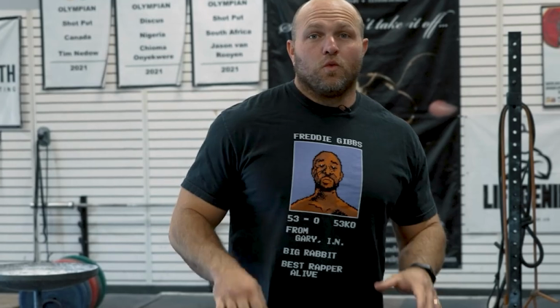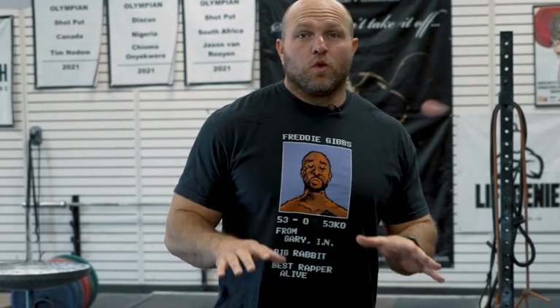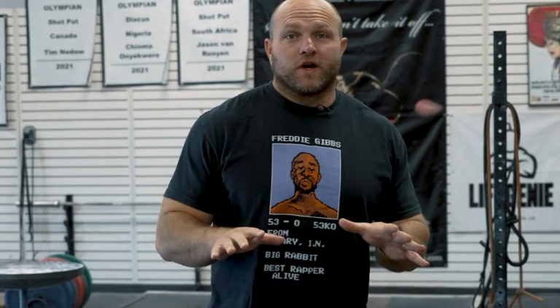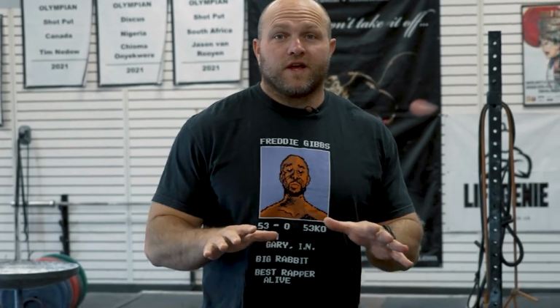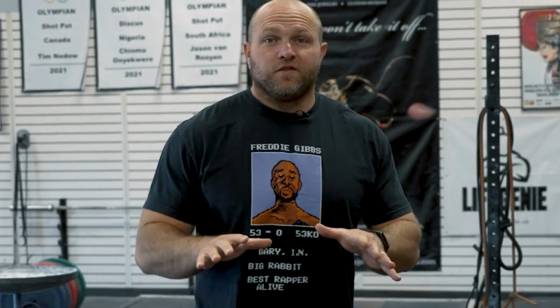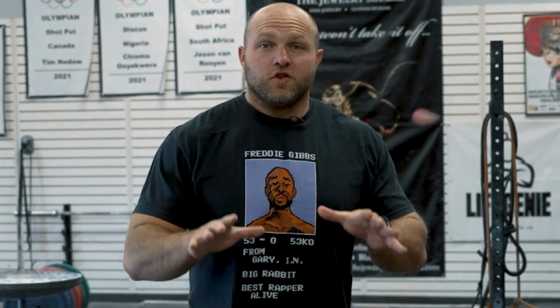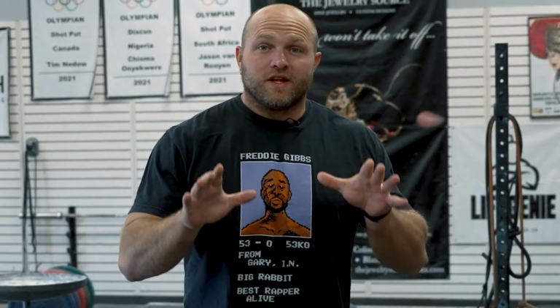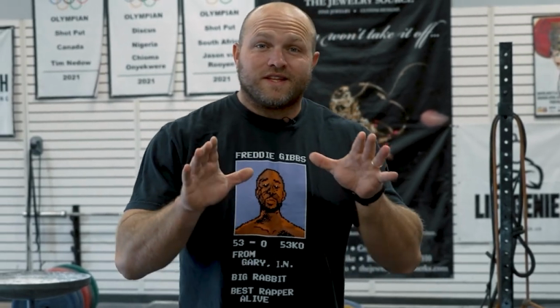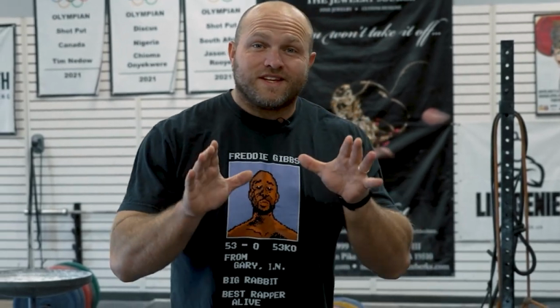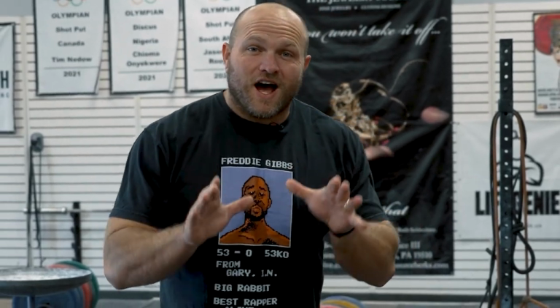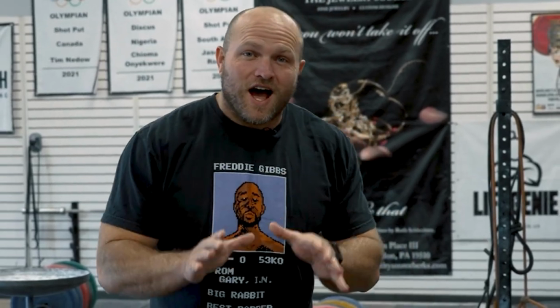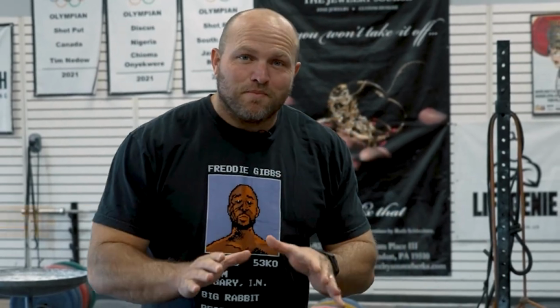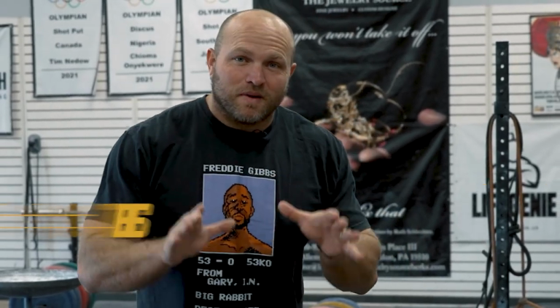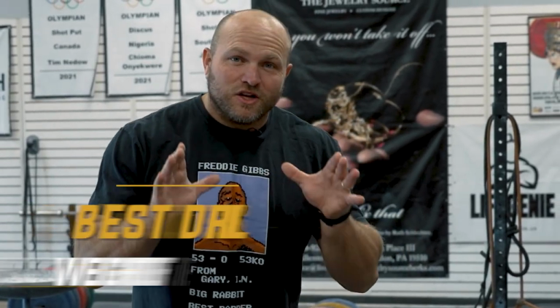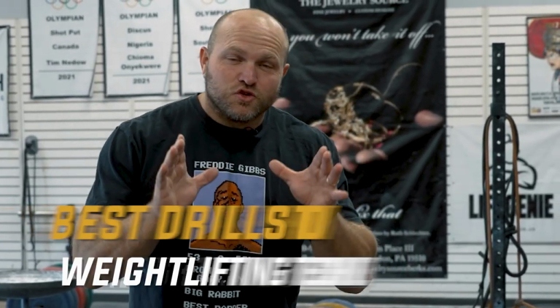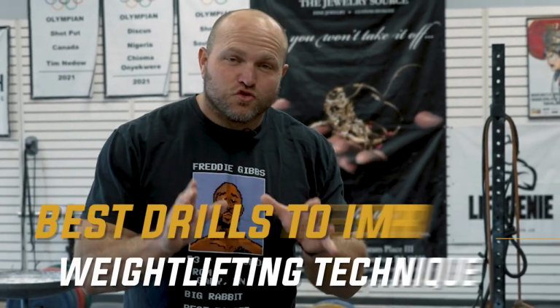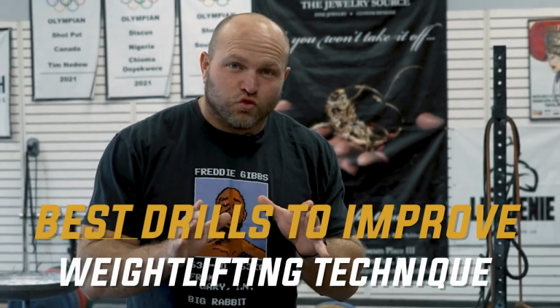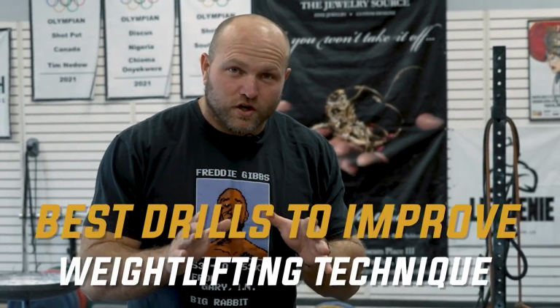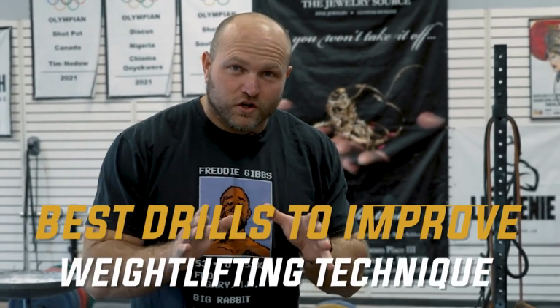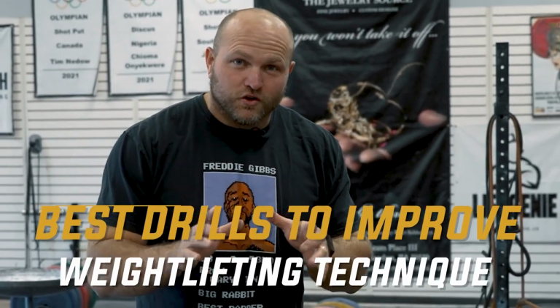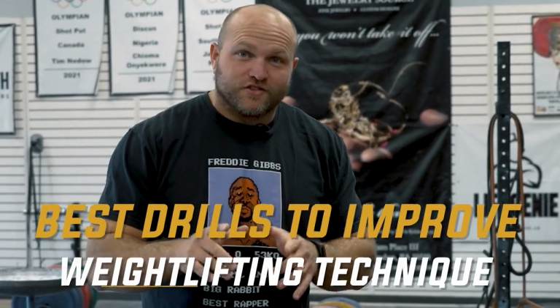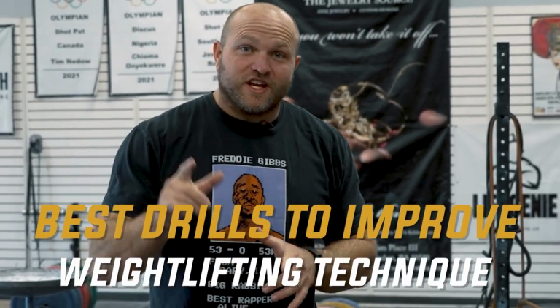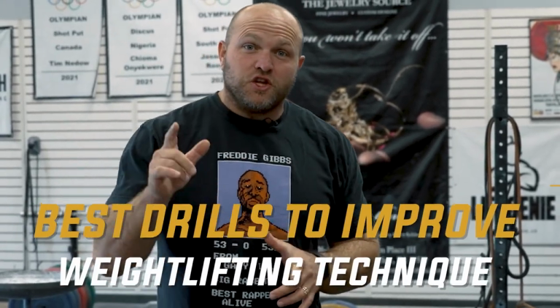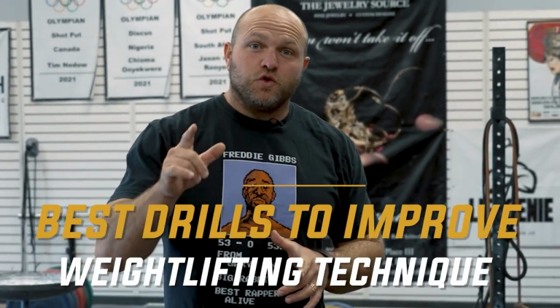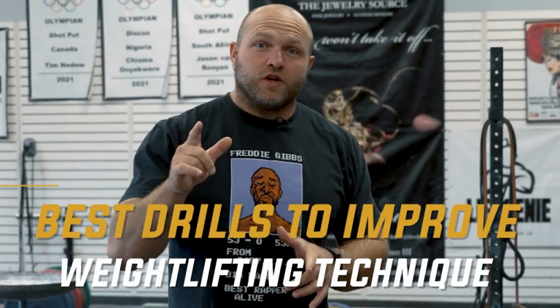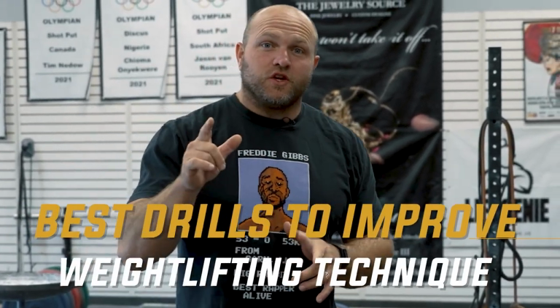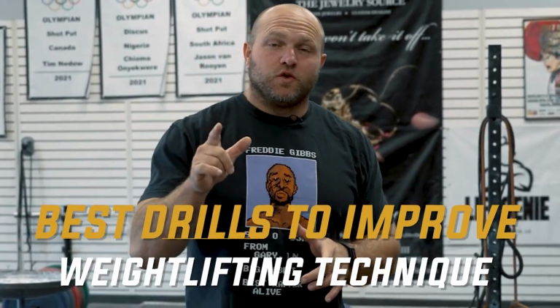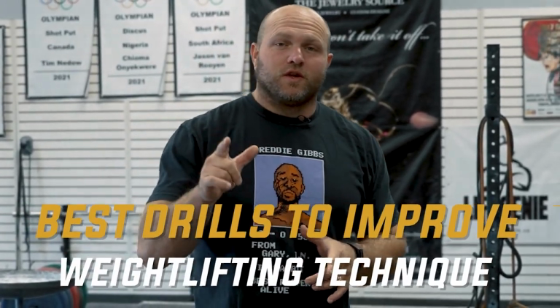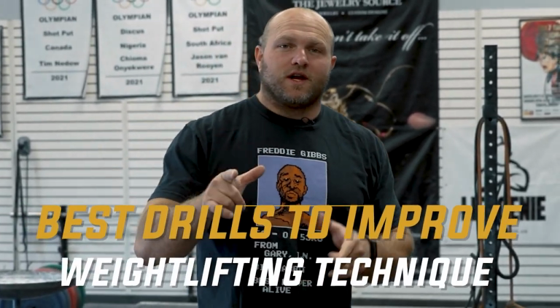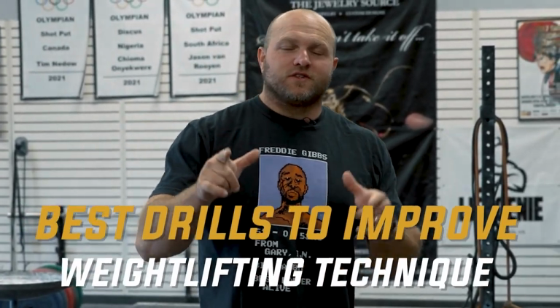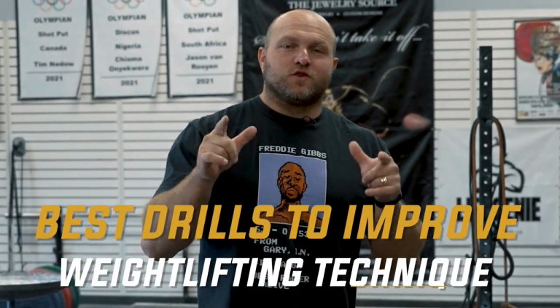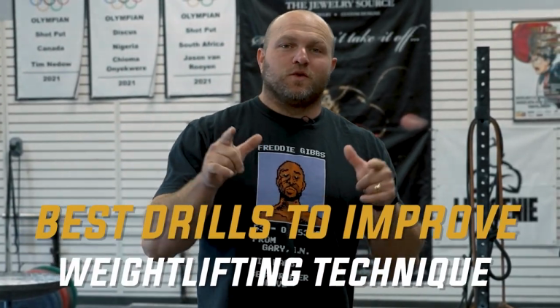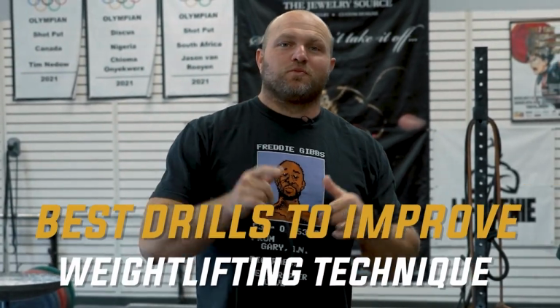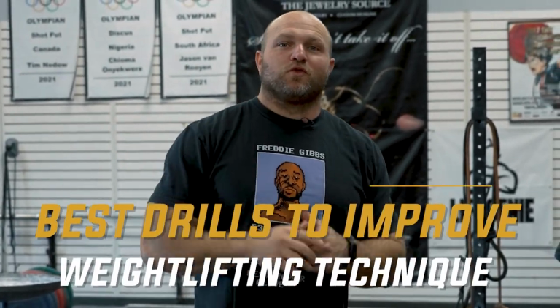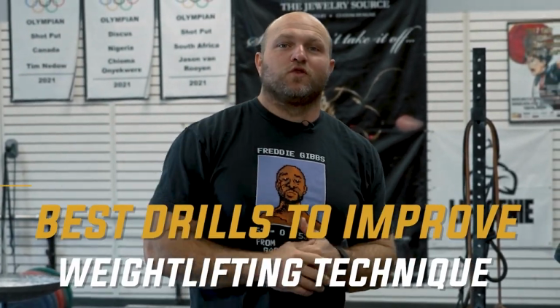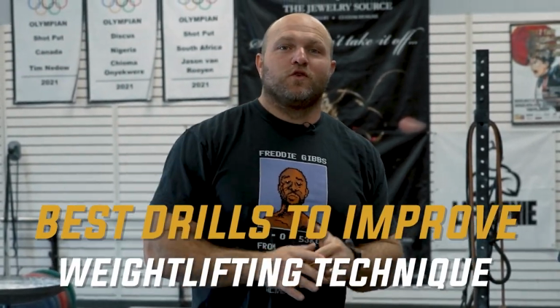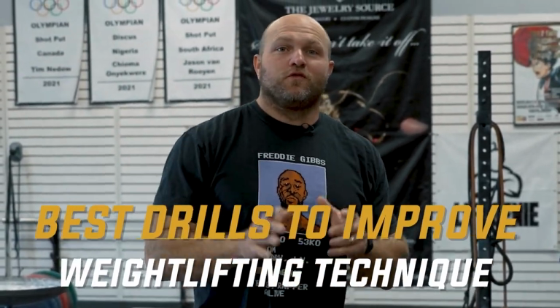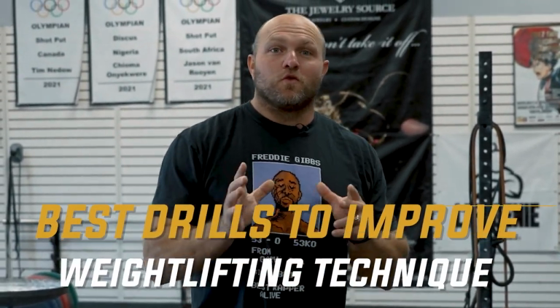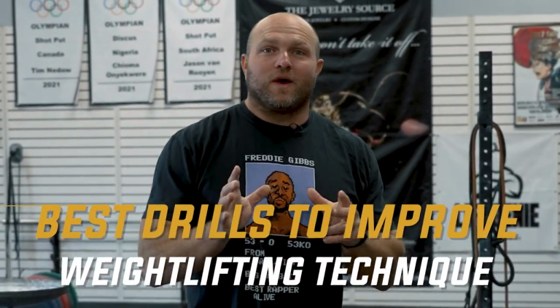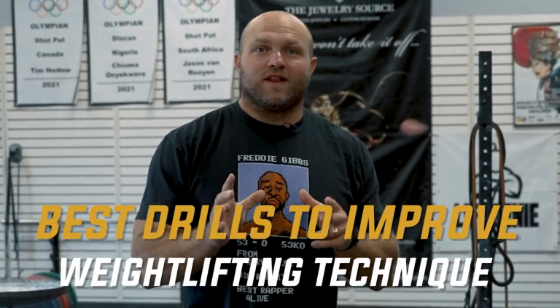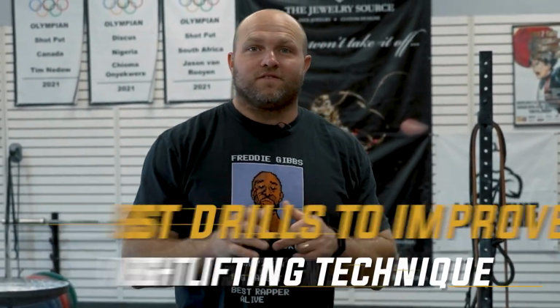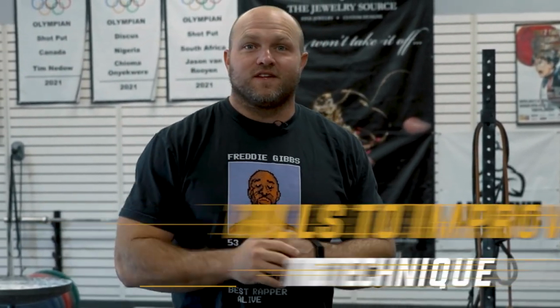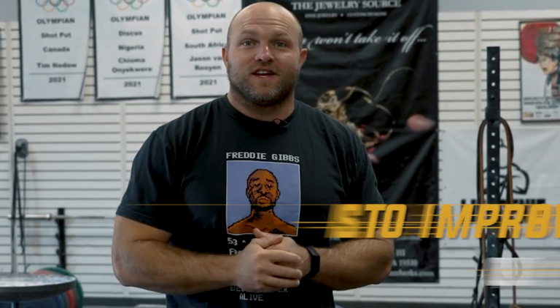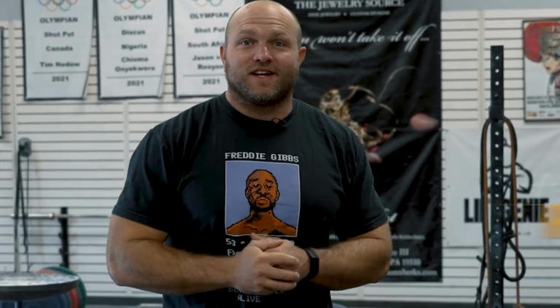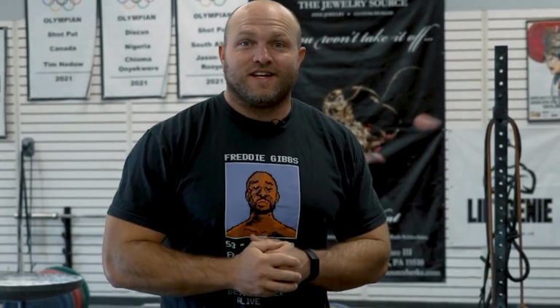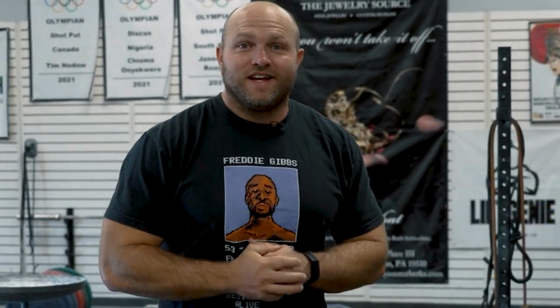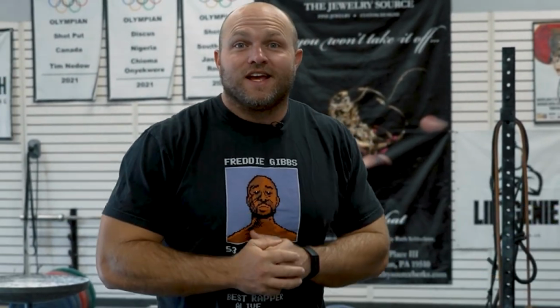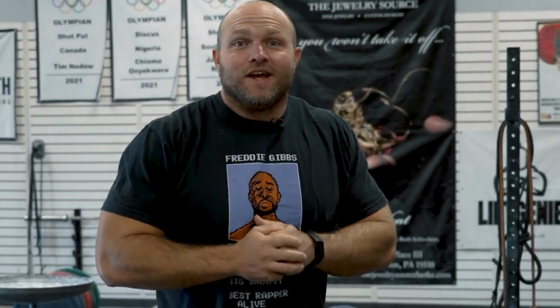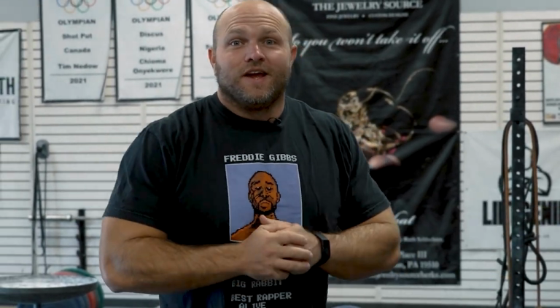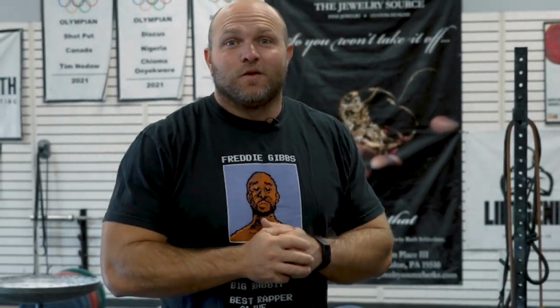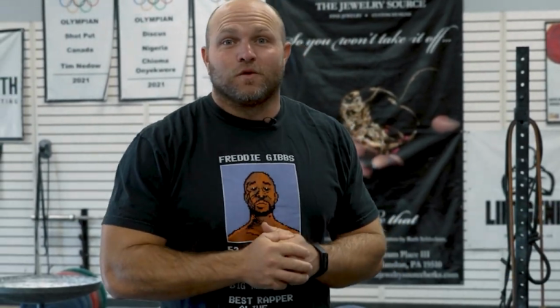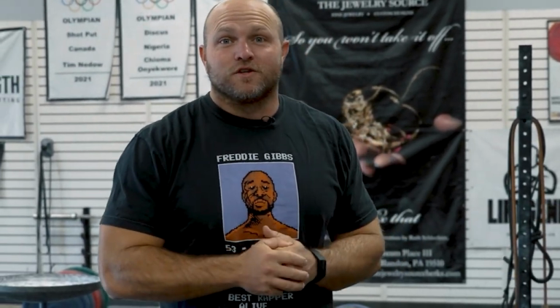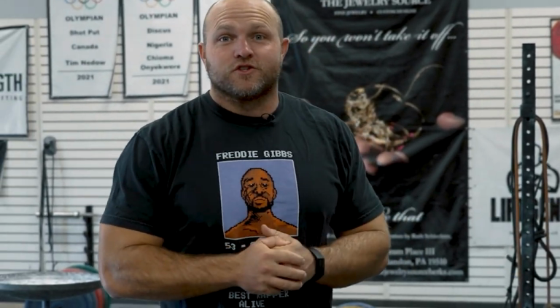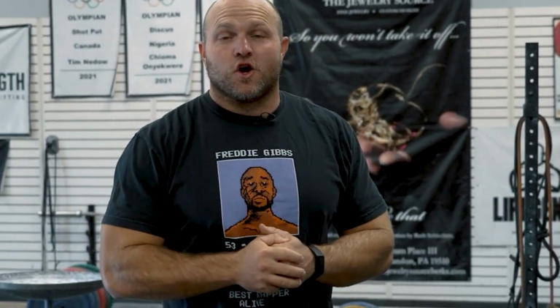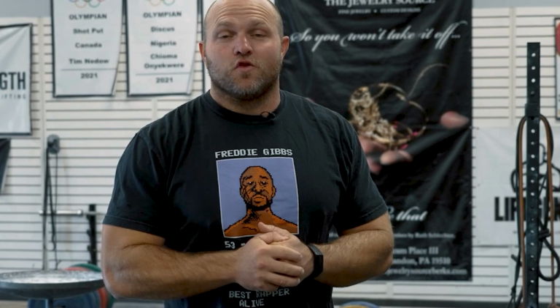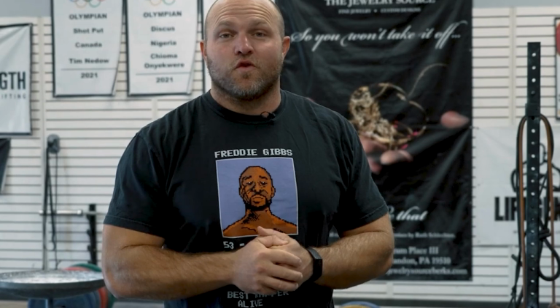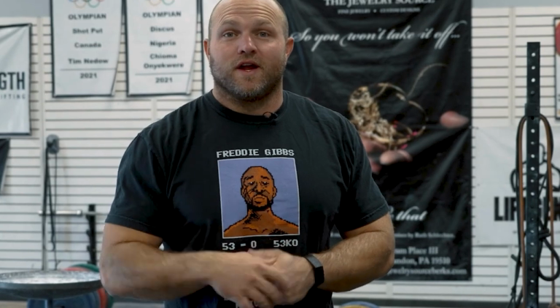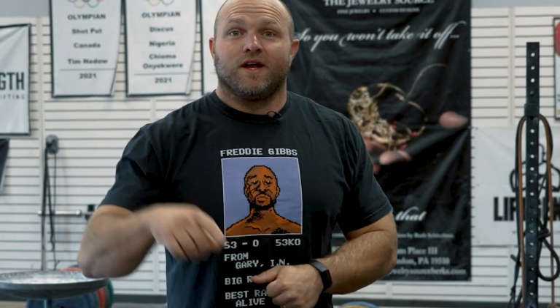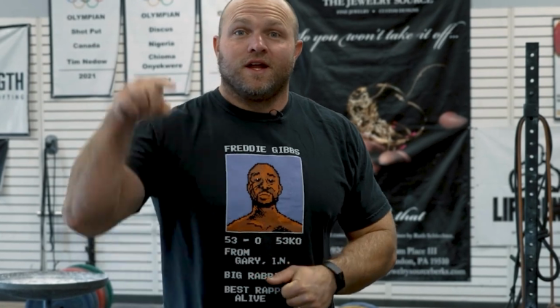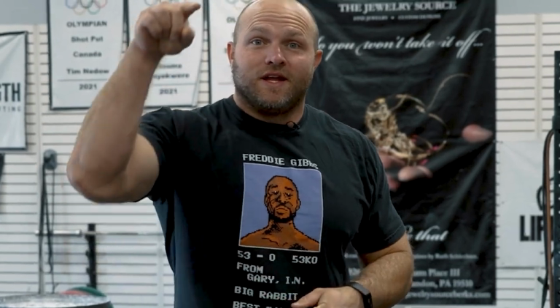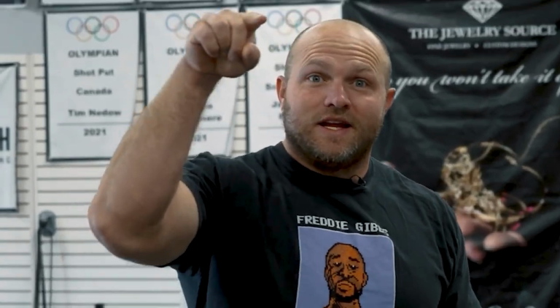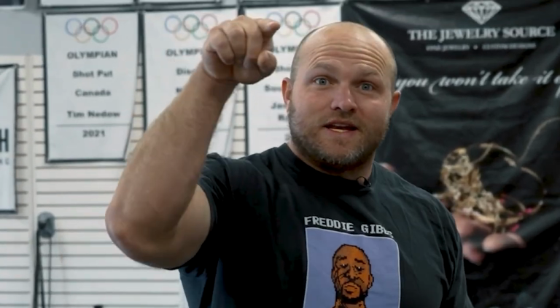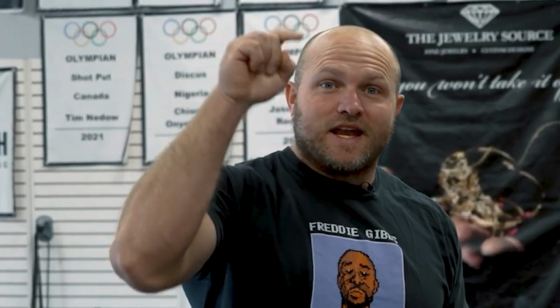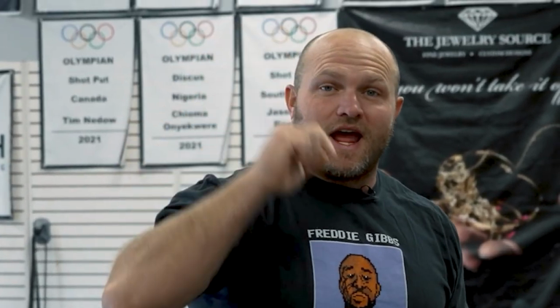We're going to give you the top drills that you can utilize to improve your weightlifting technique, and we're going to start right now.